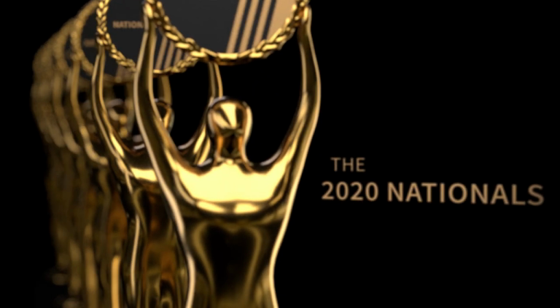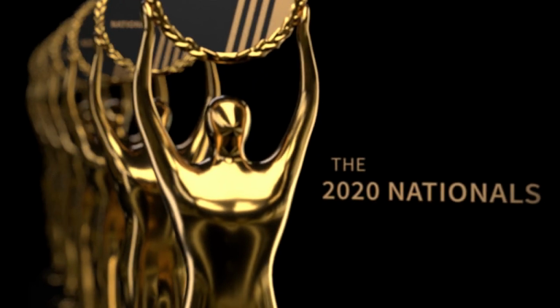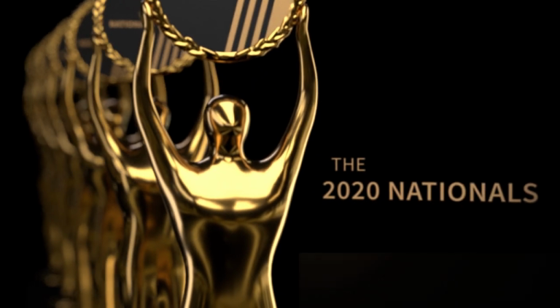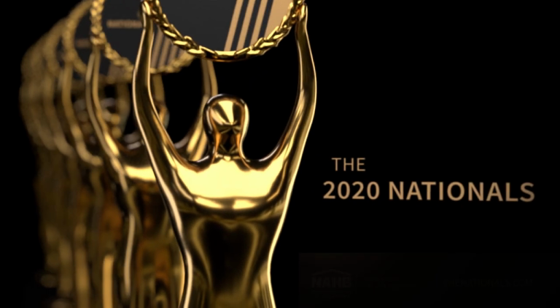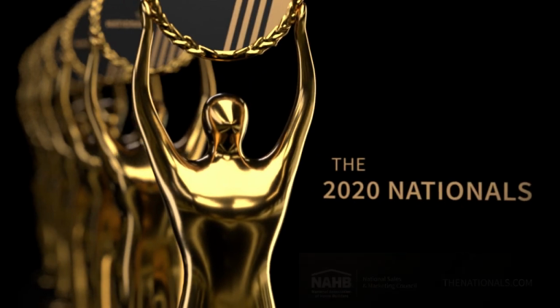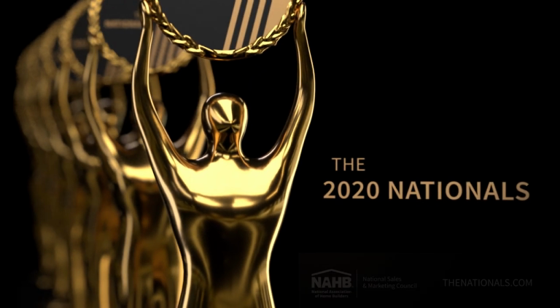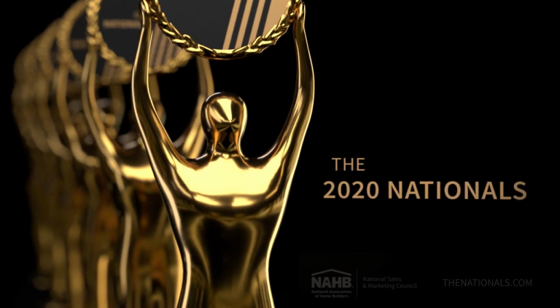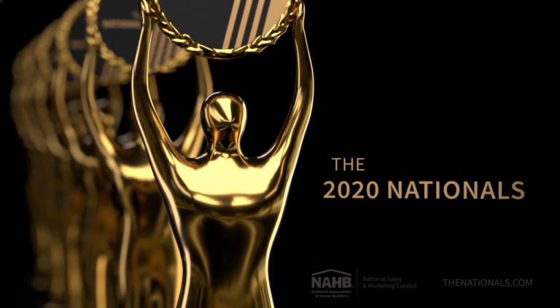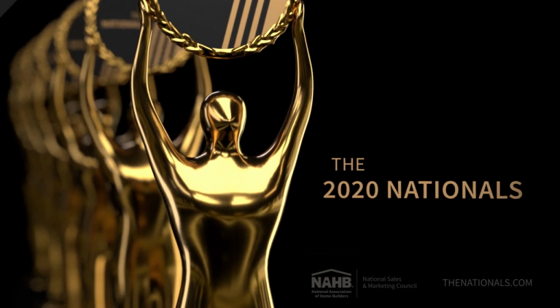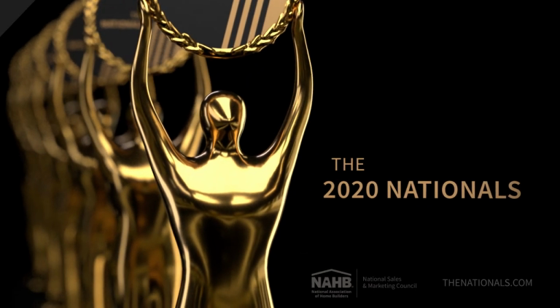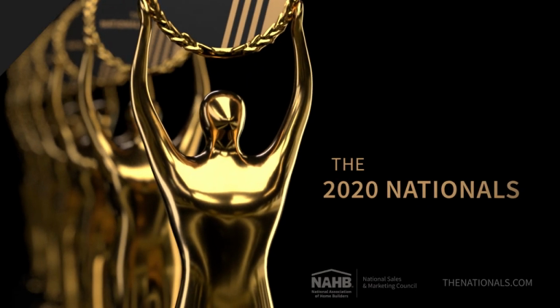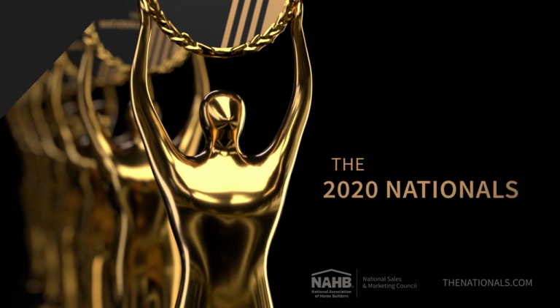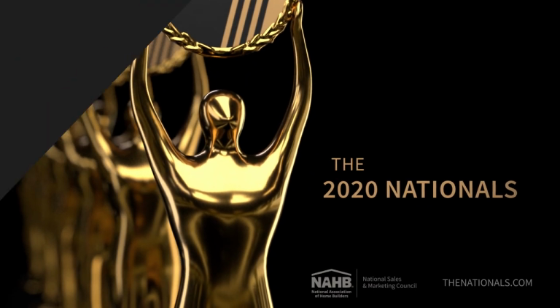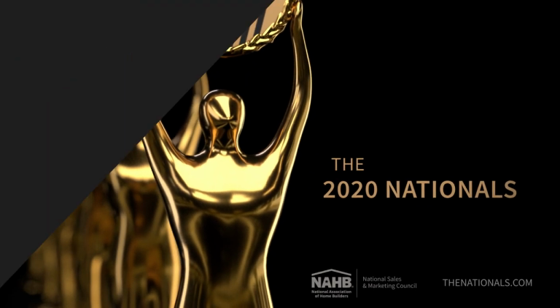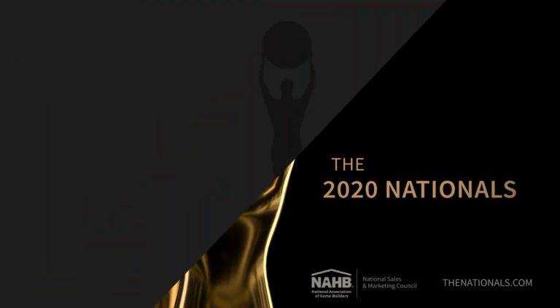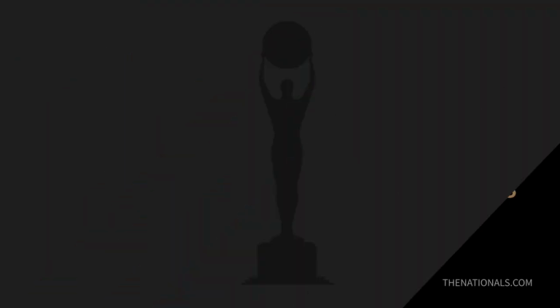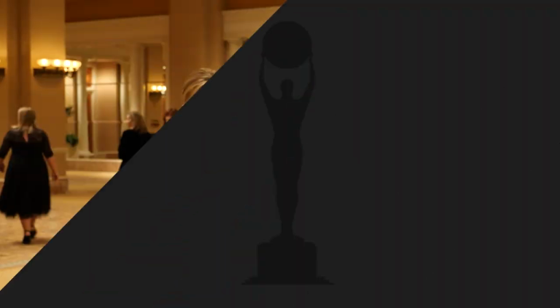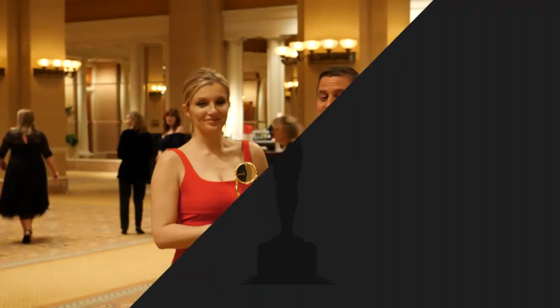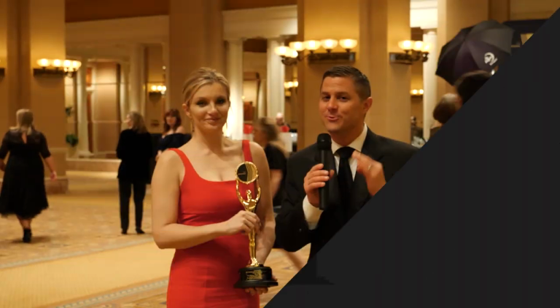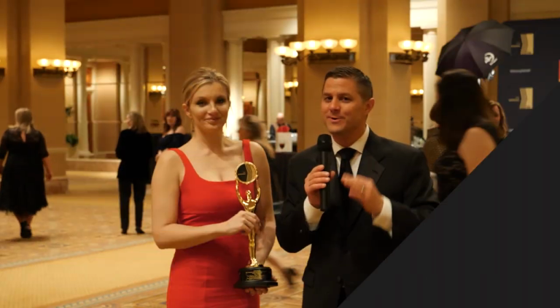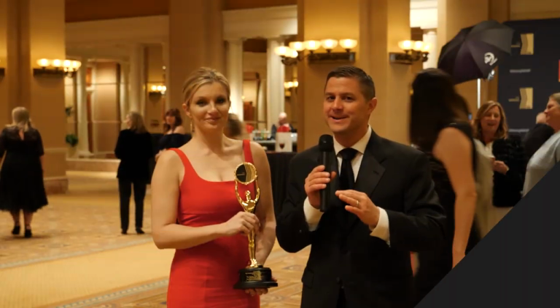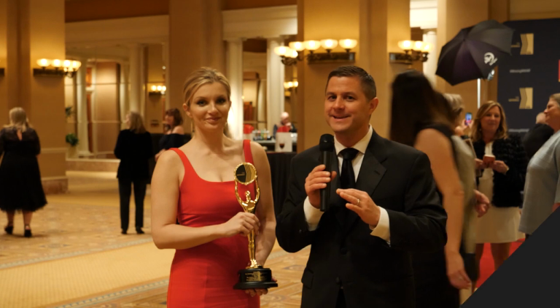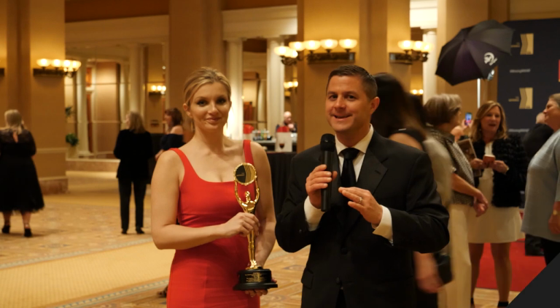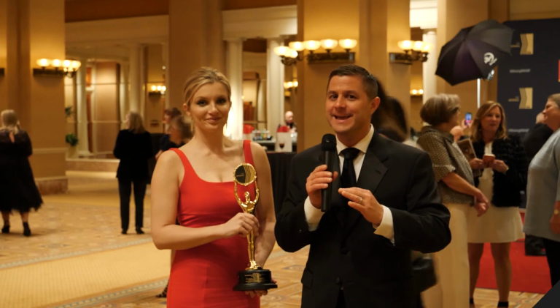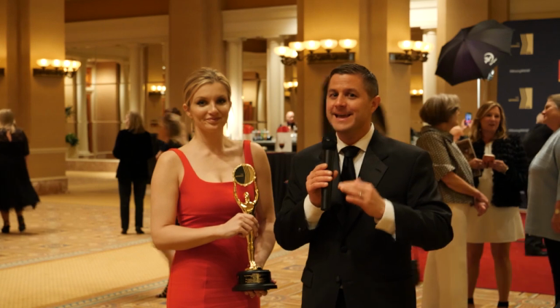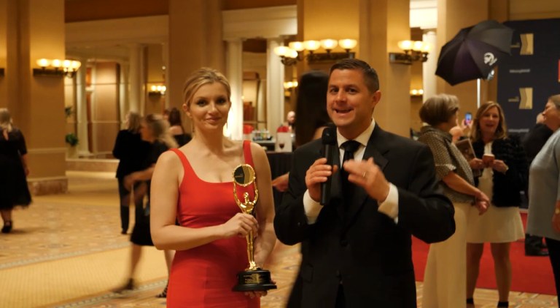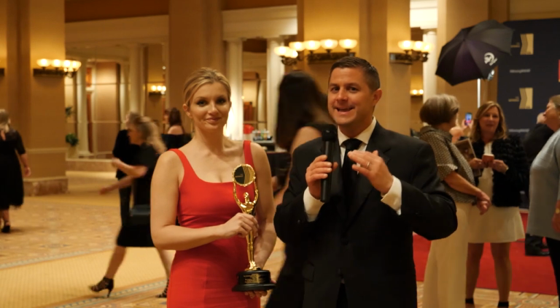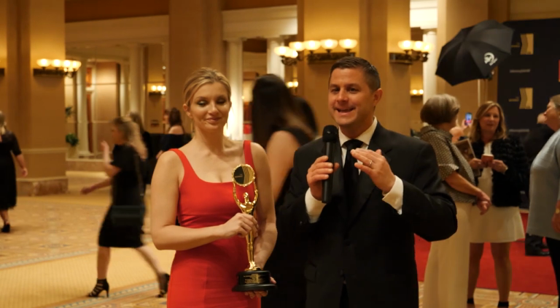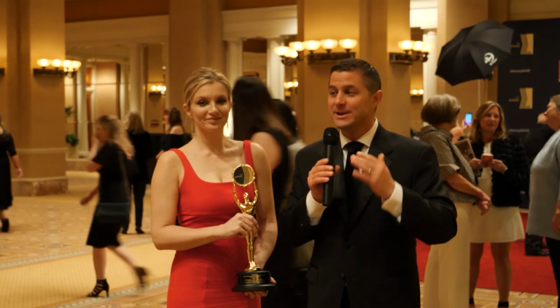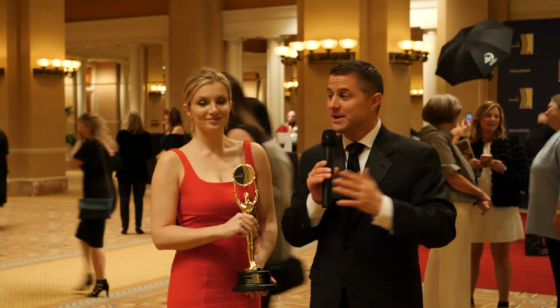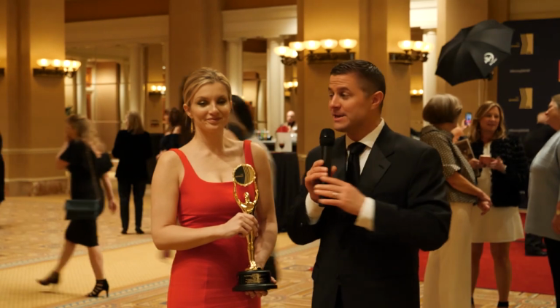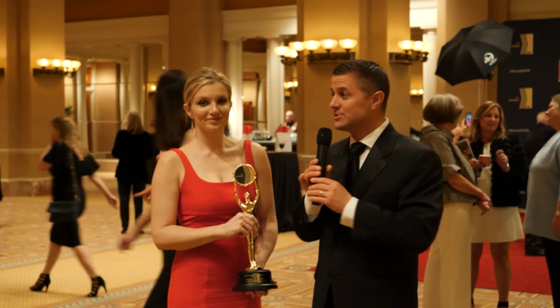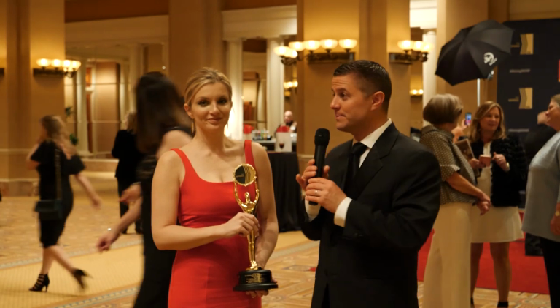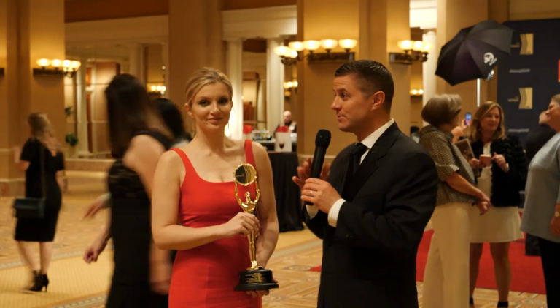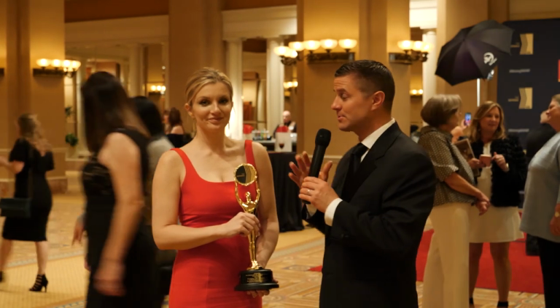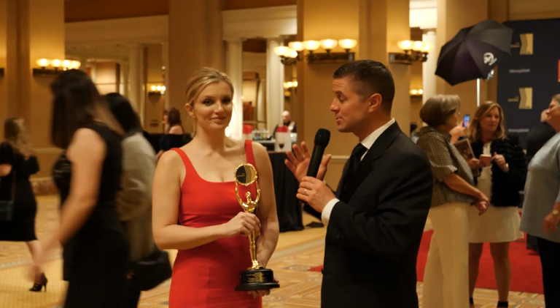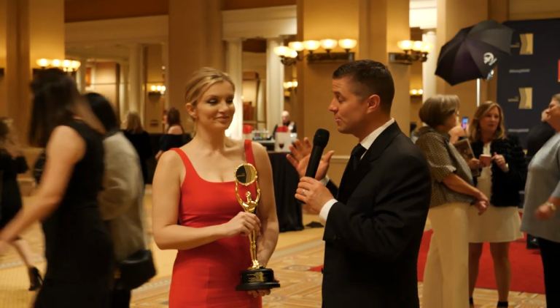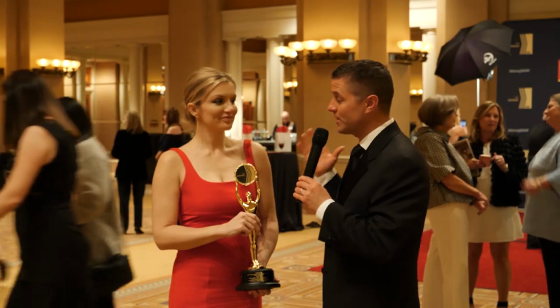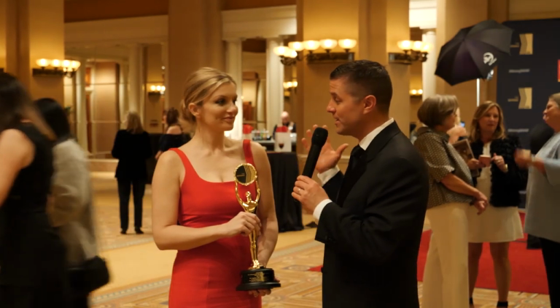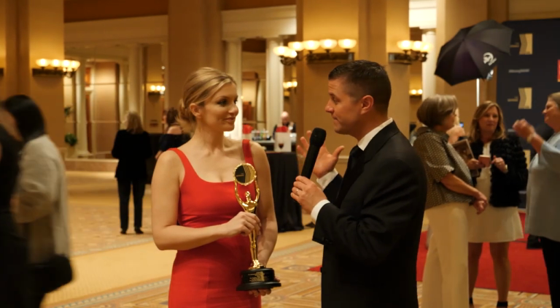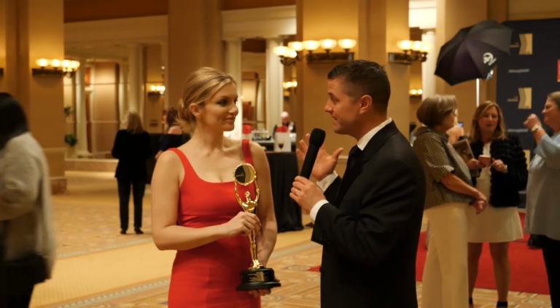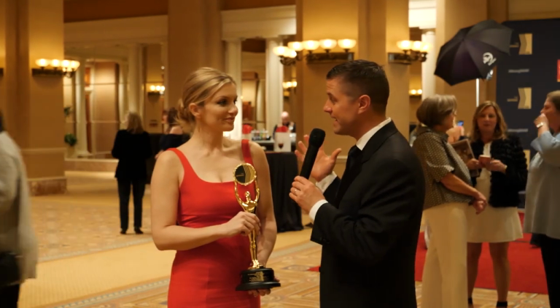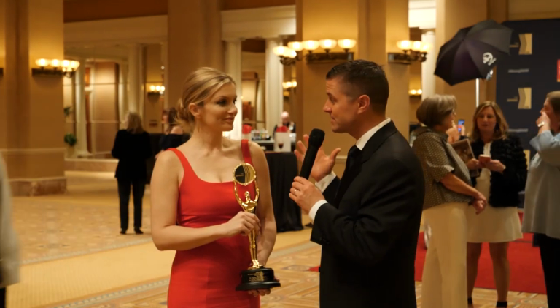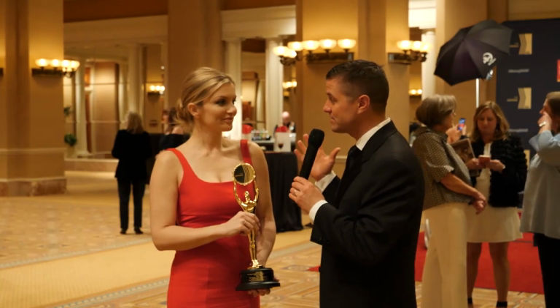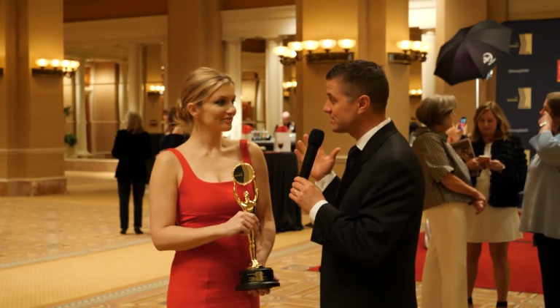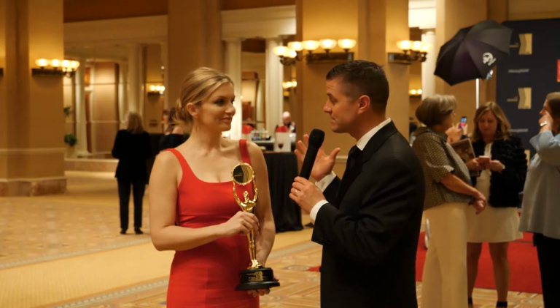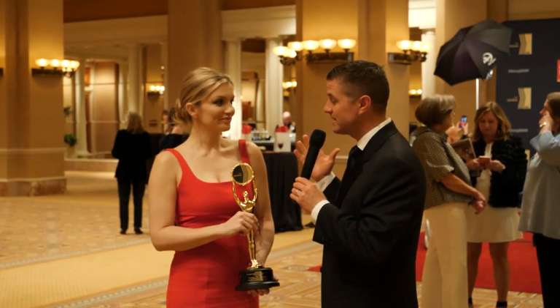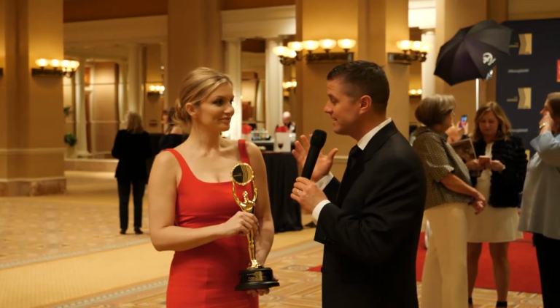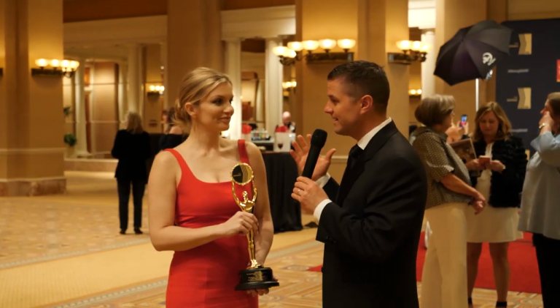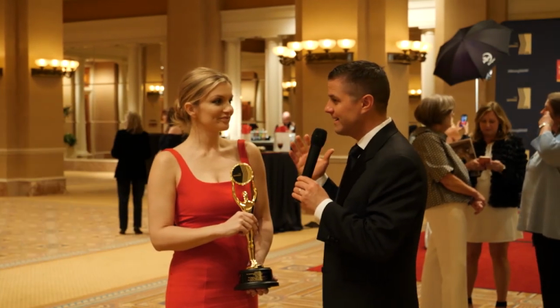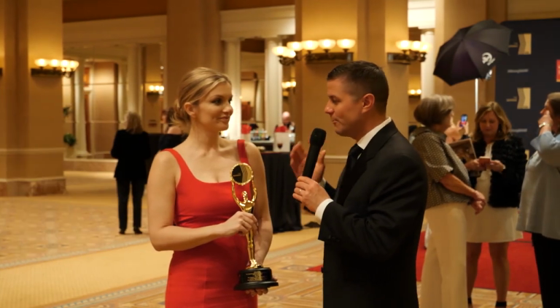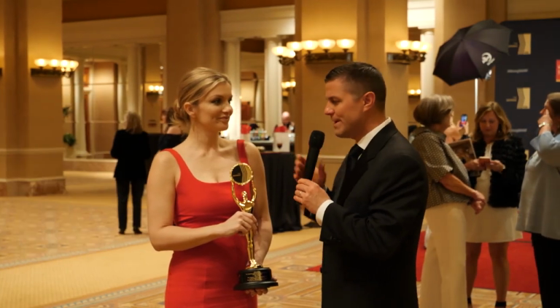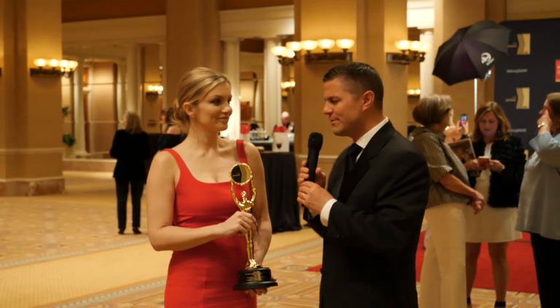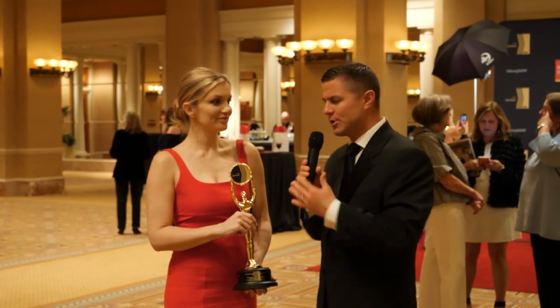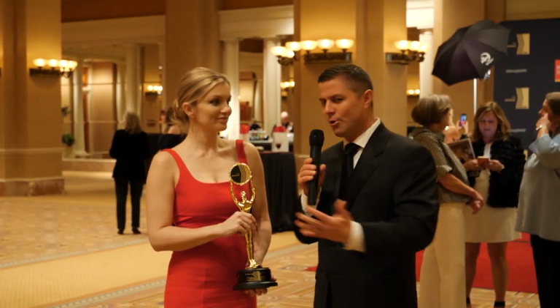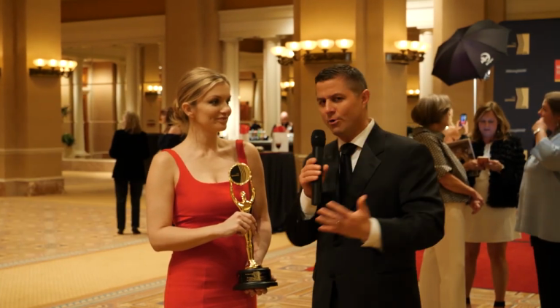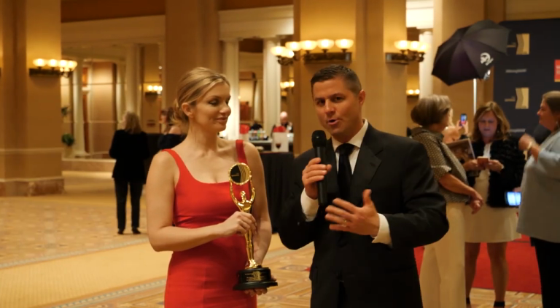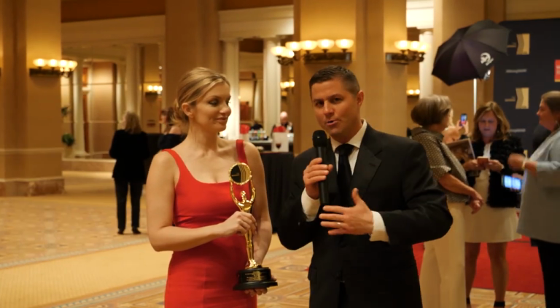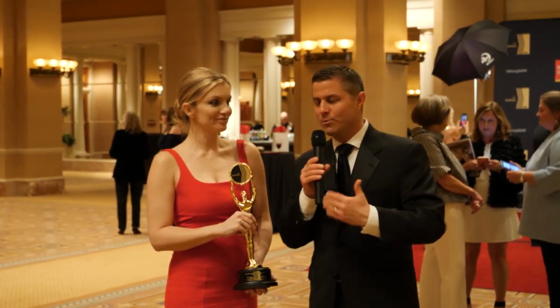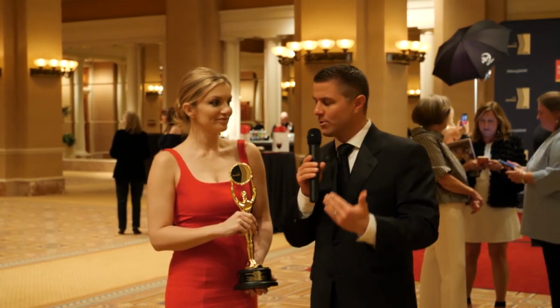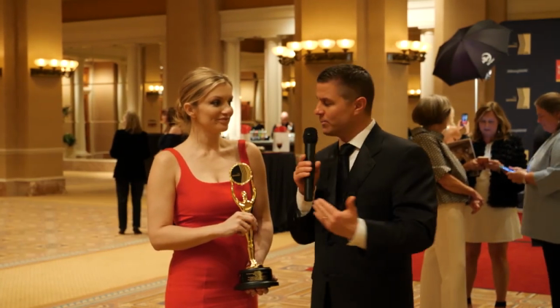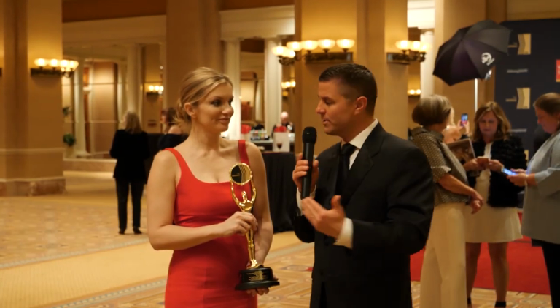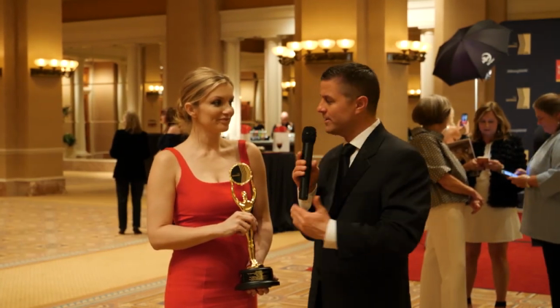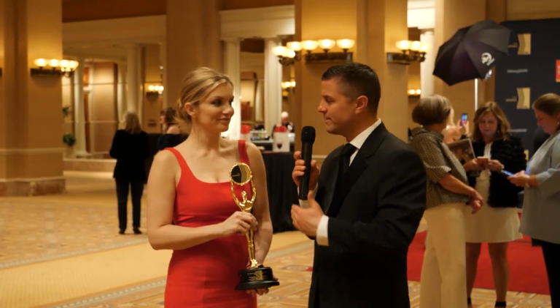Hey everybody, Quint Lierz at the 2020 International Builder Show. We're here at the Nationals. We have a gold award winner here.